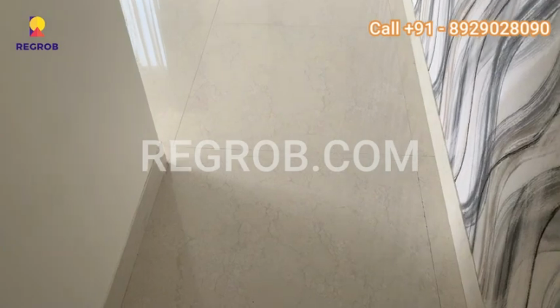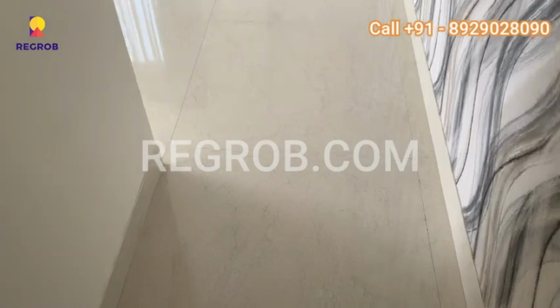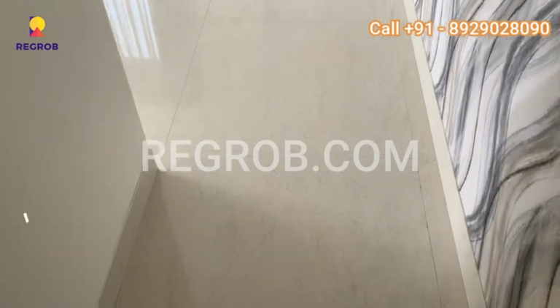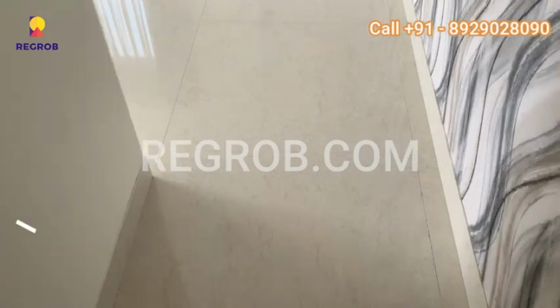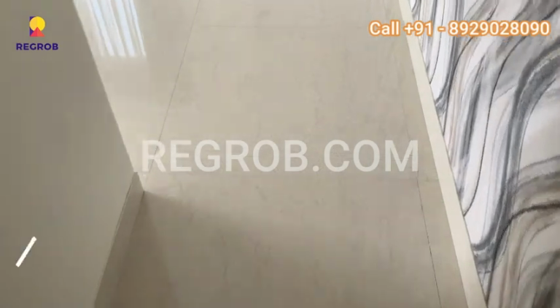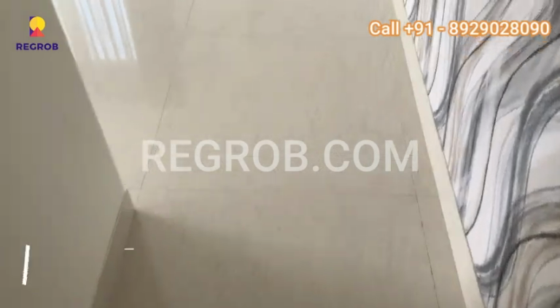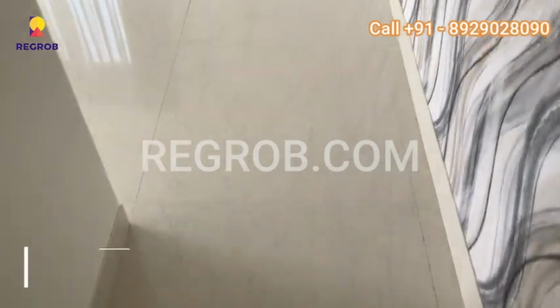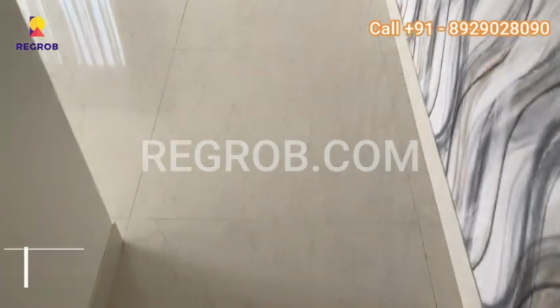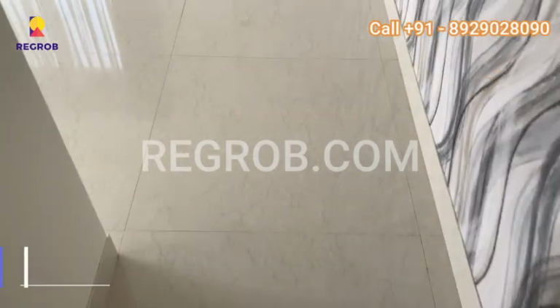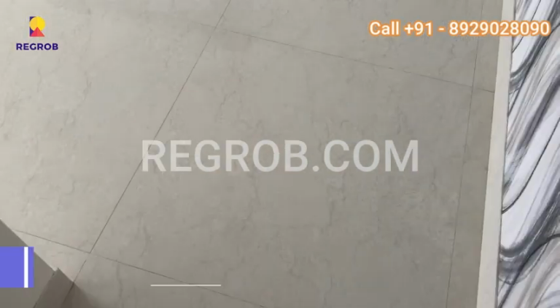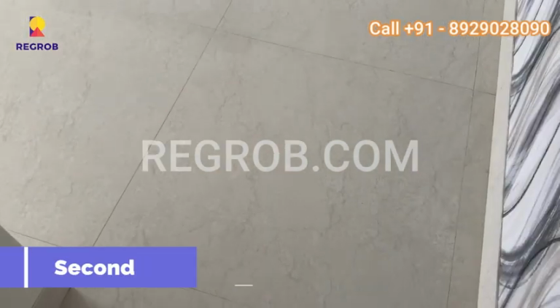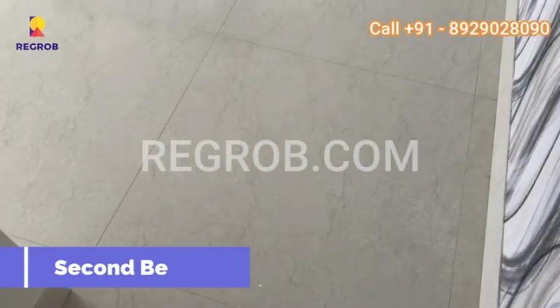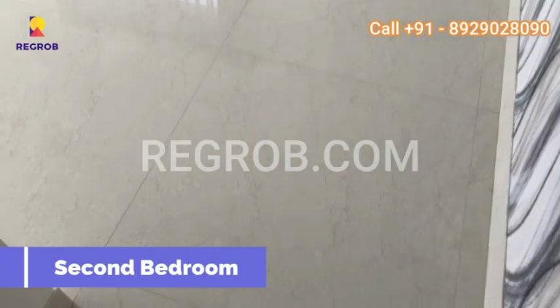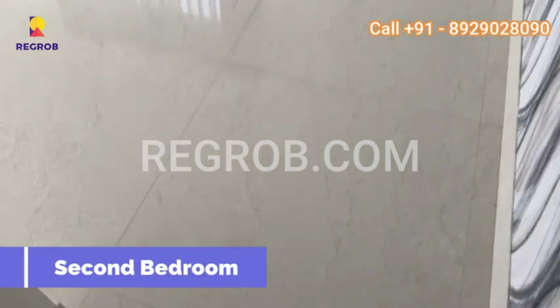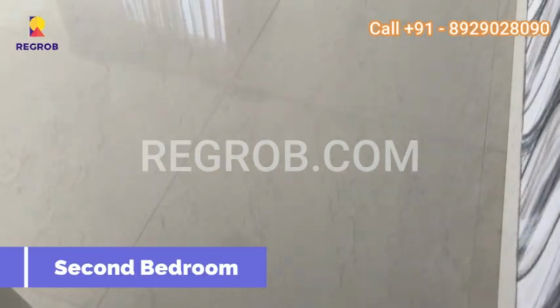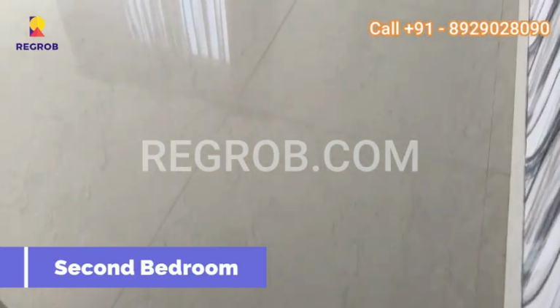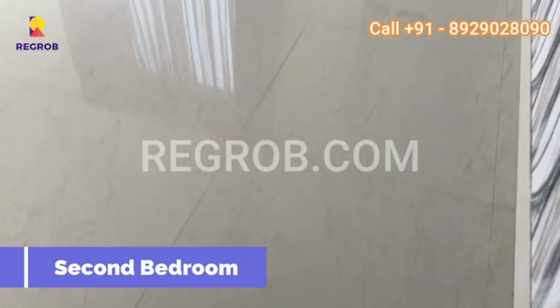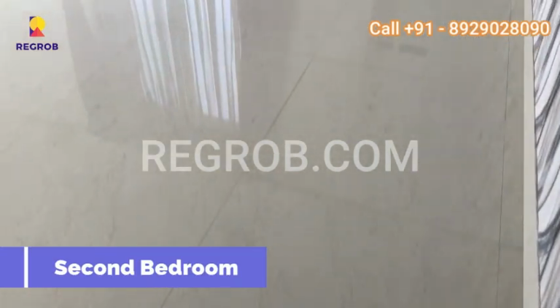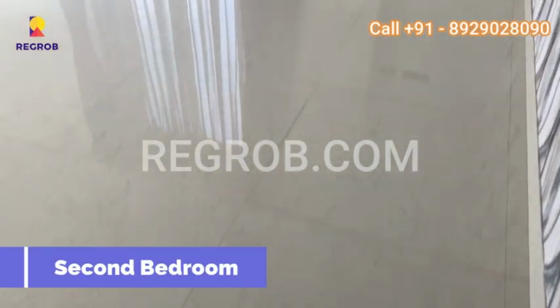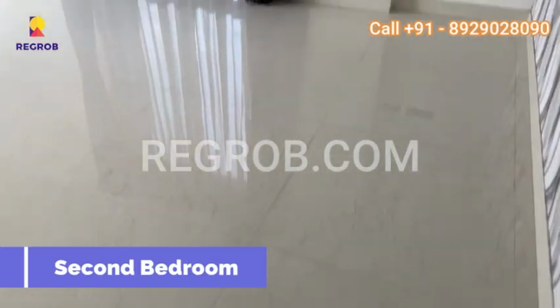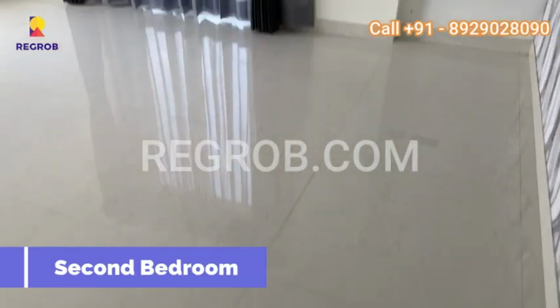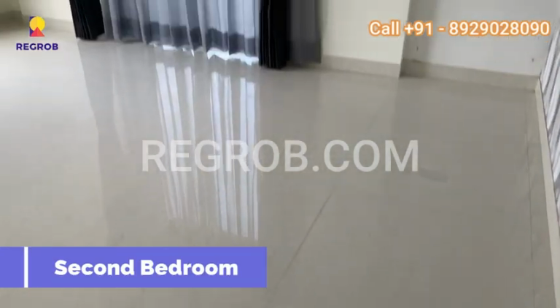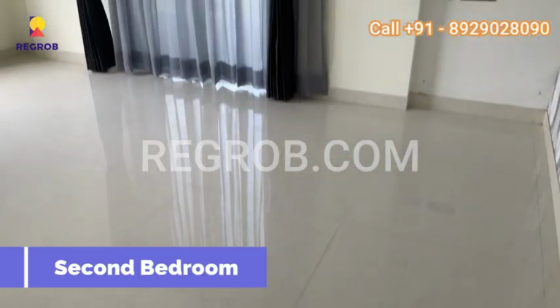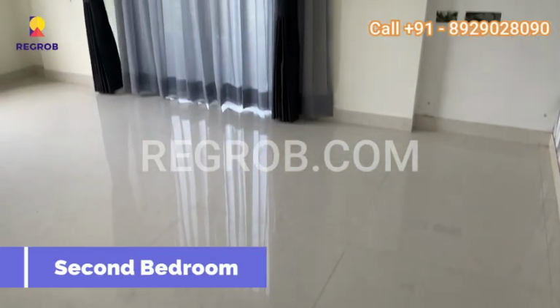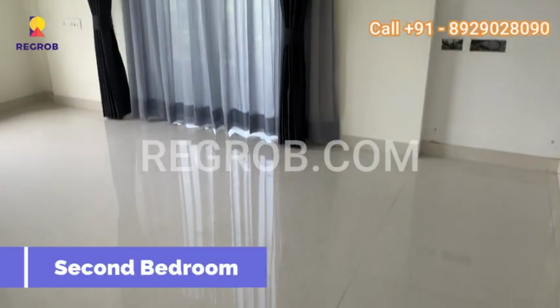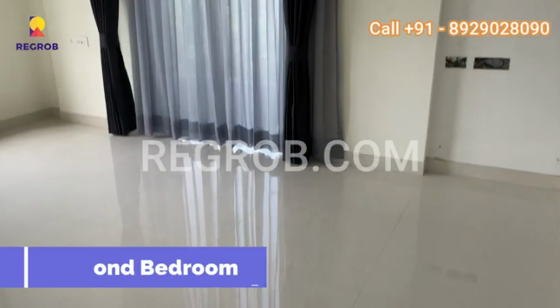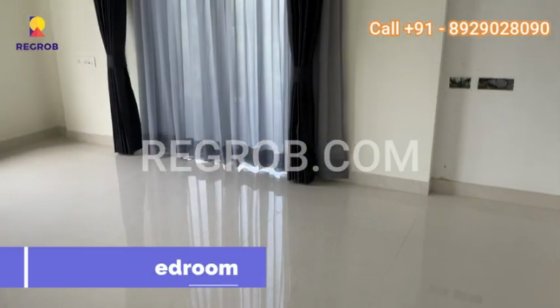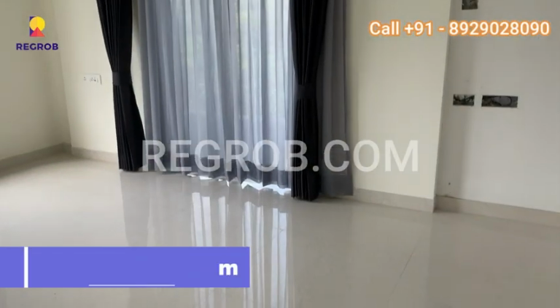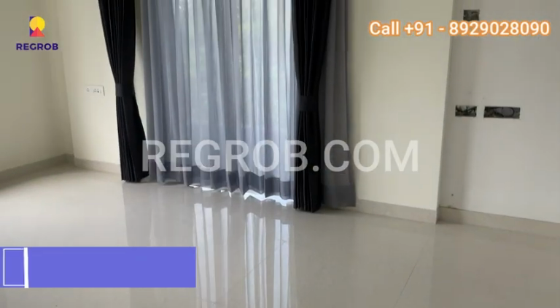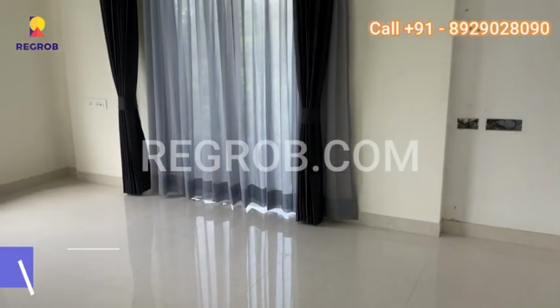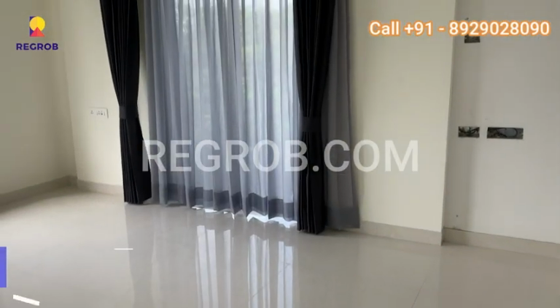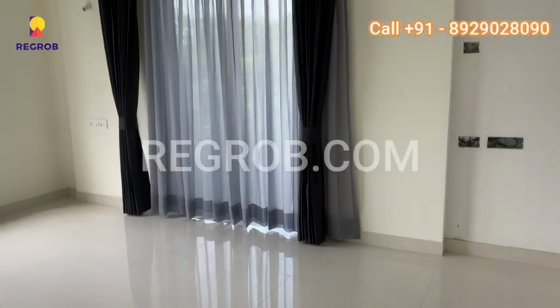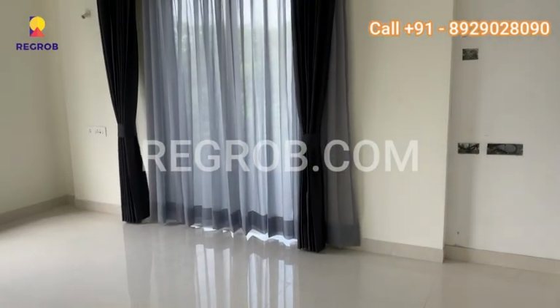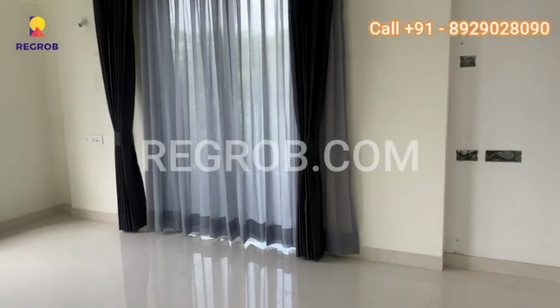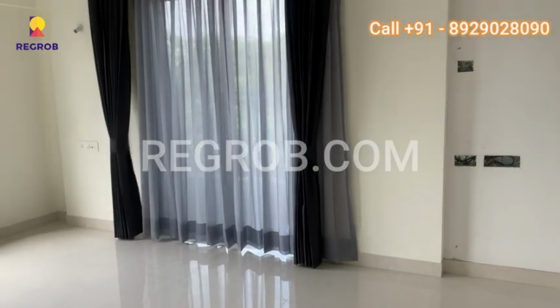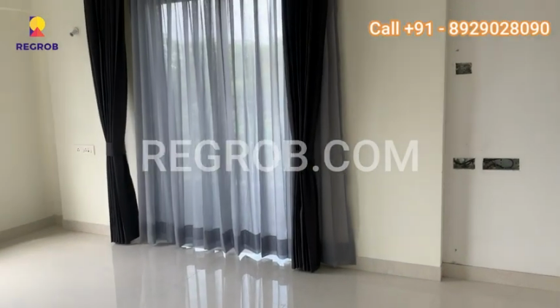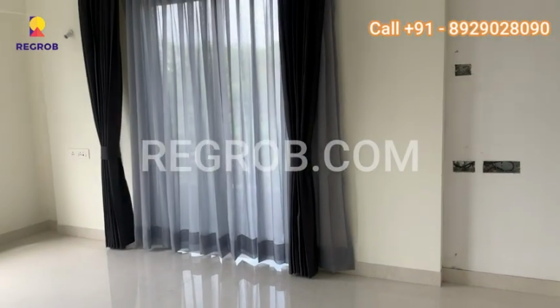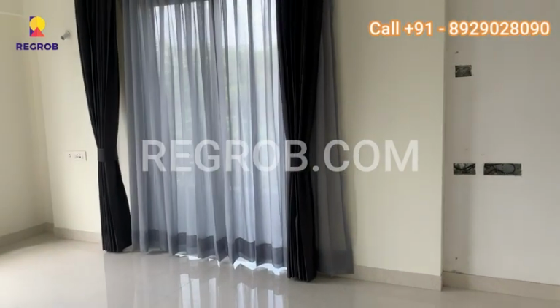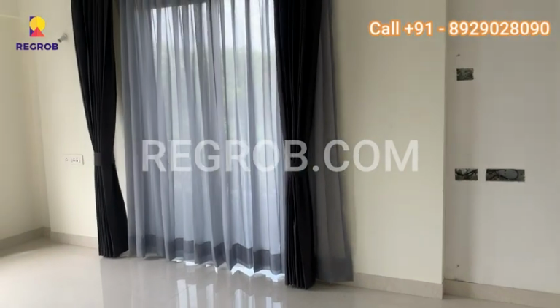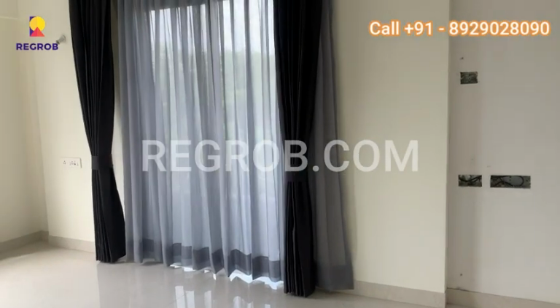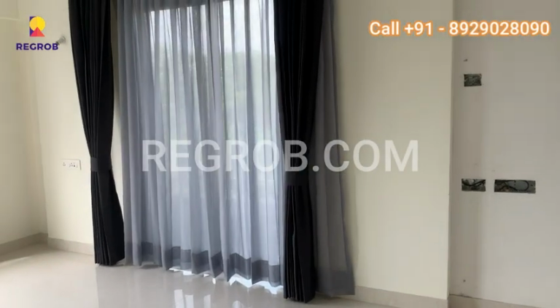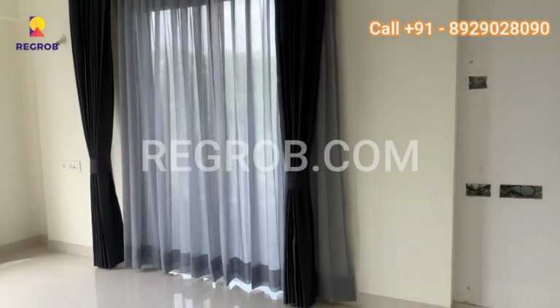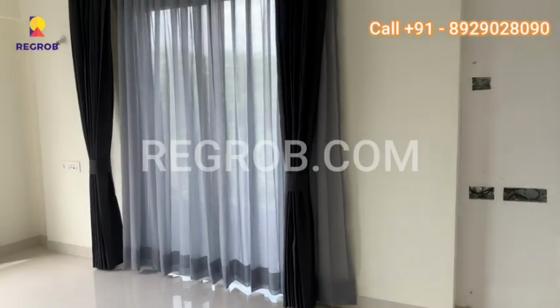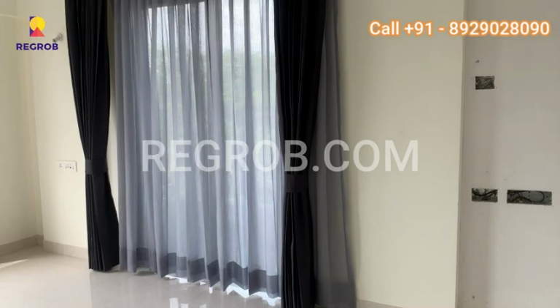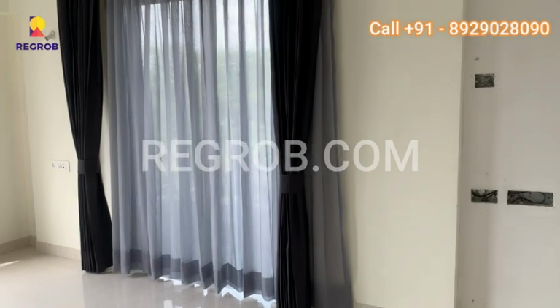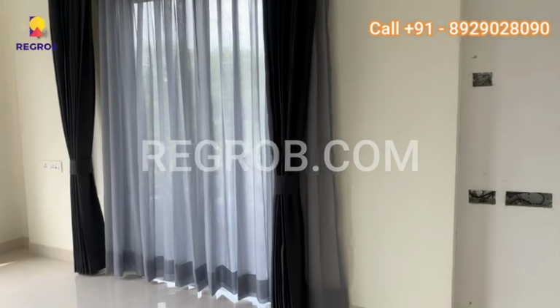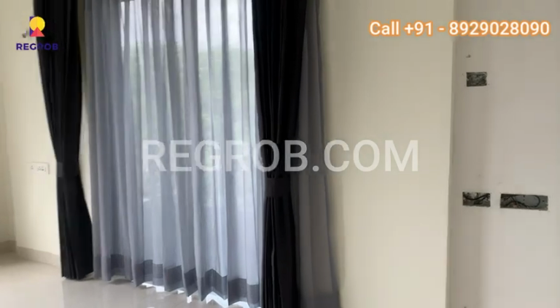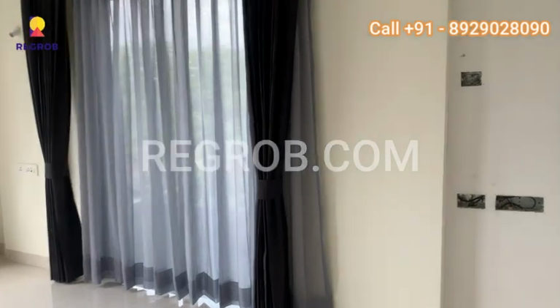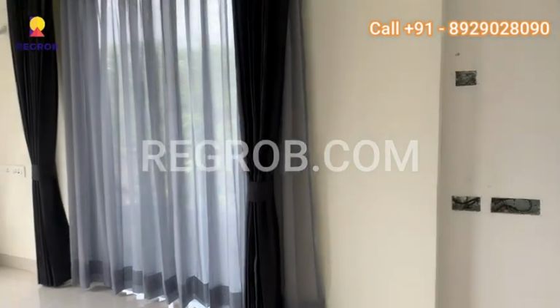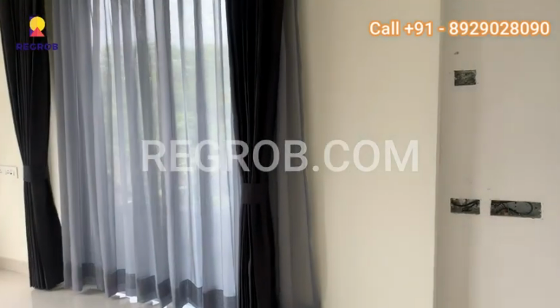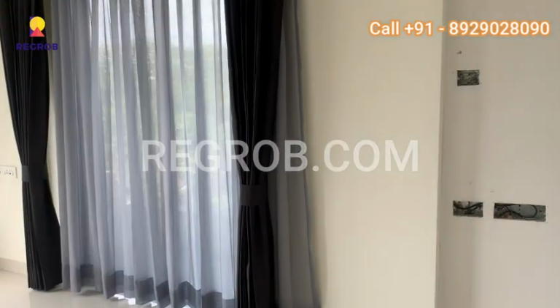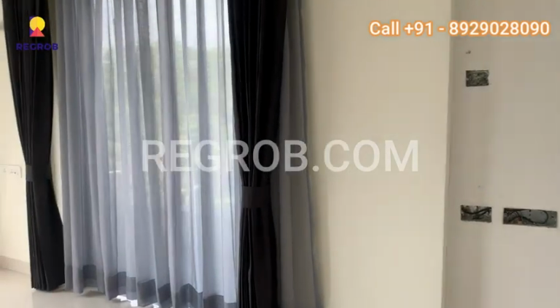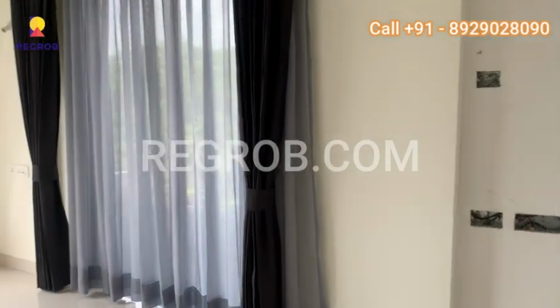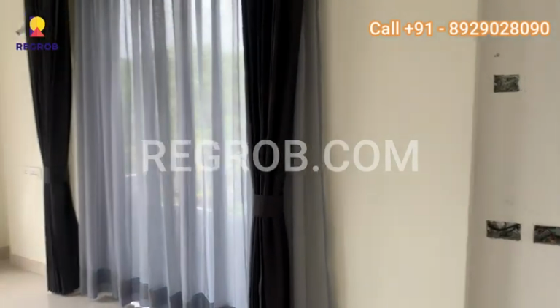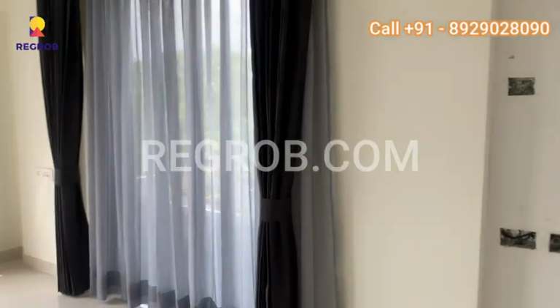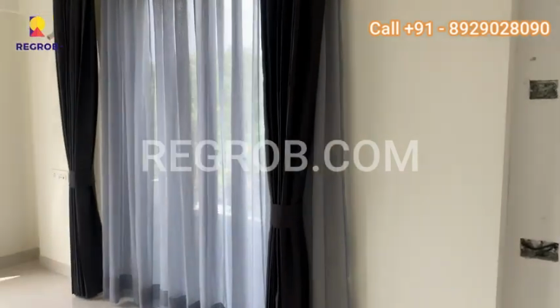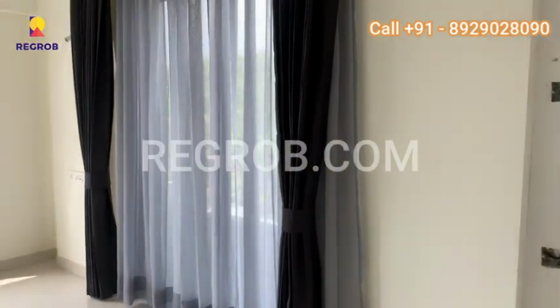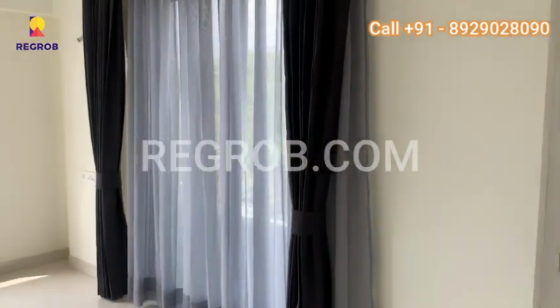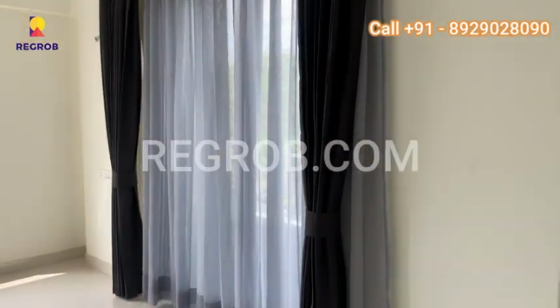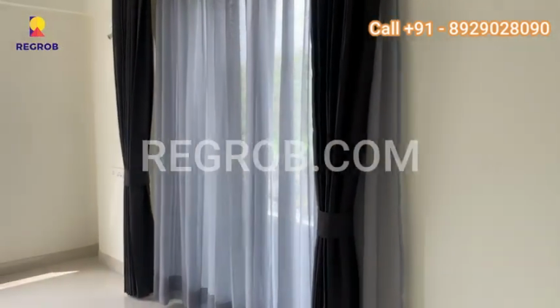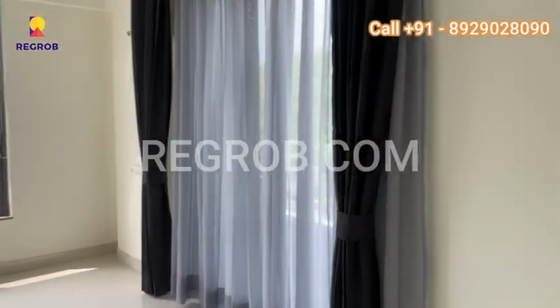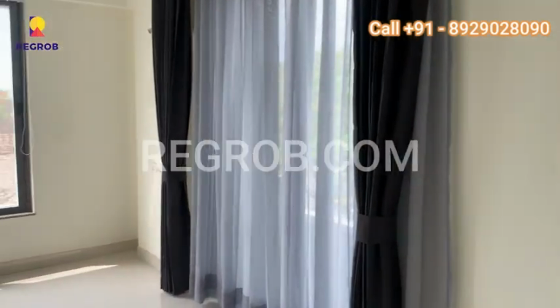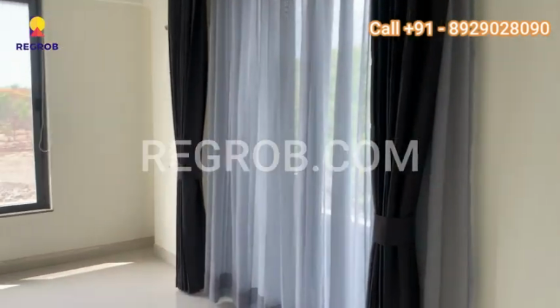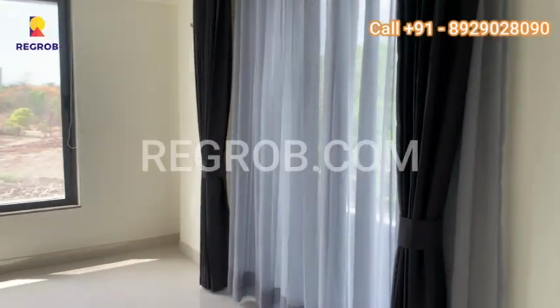As you can see, this is our second bedroom. It is very spacious, has a great deal of sunlight, and is equipped with a closet and an attached bathroom.